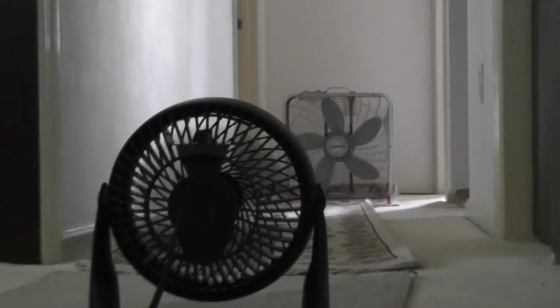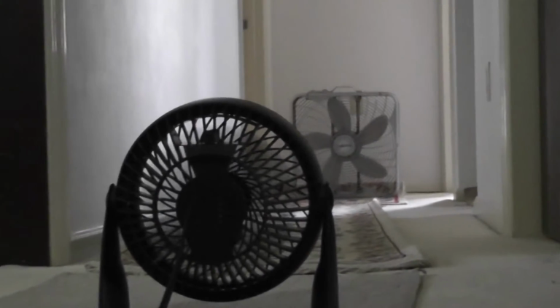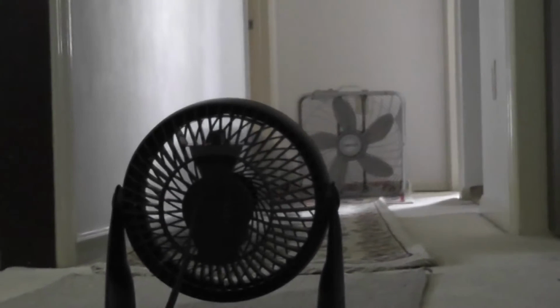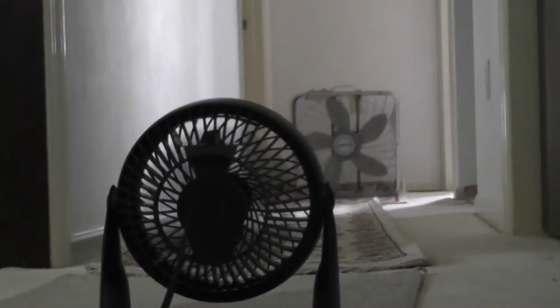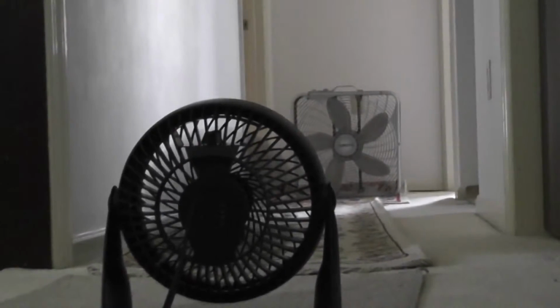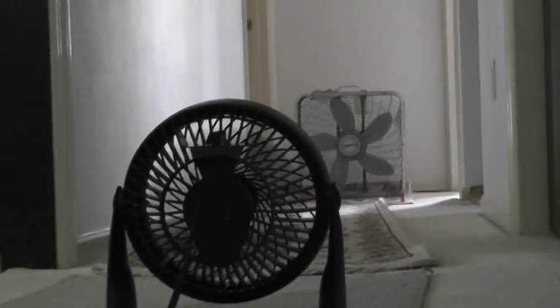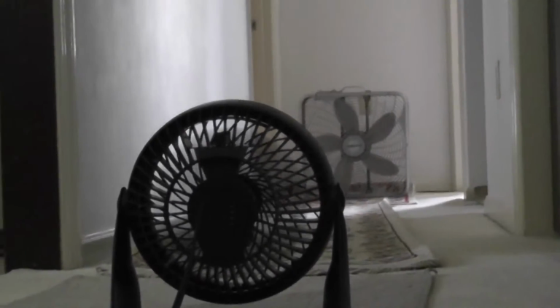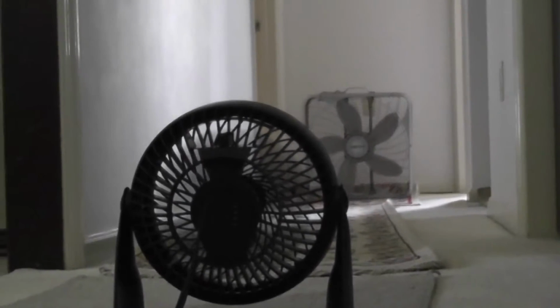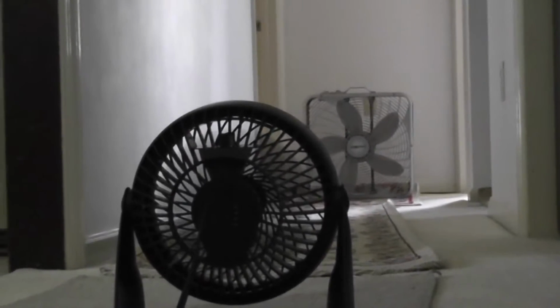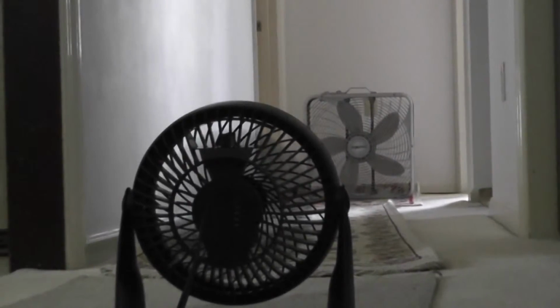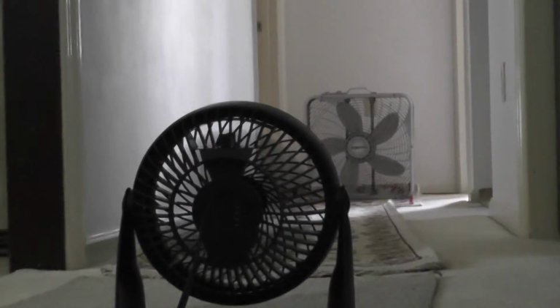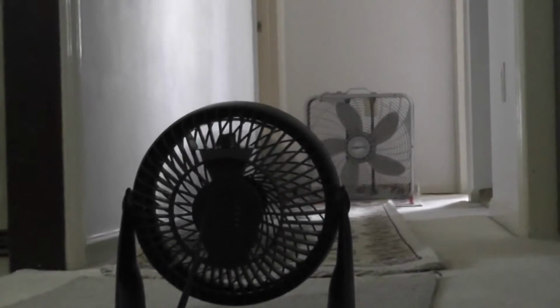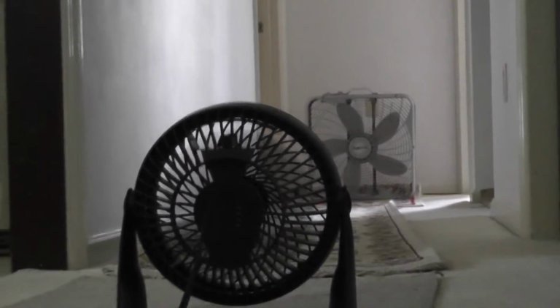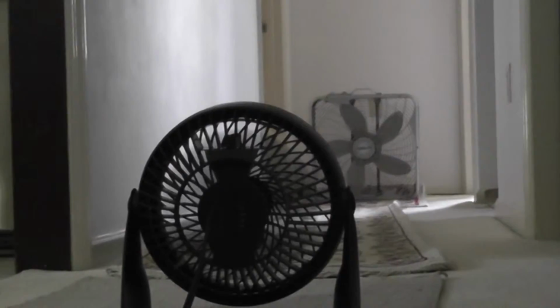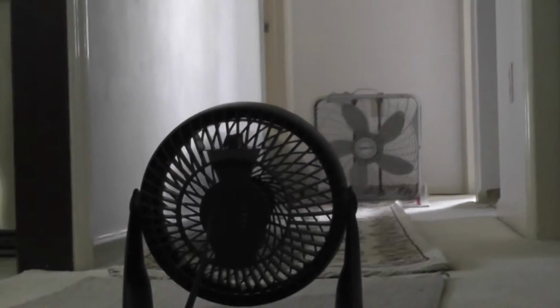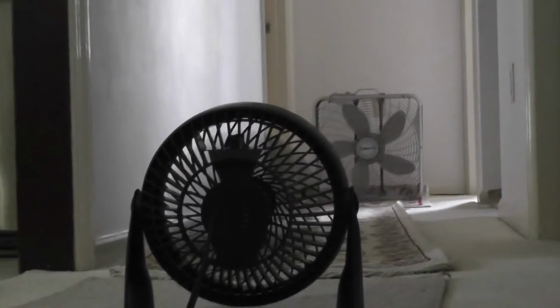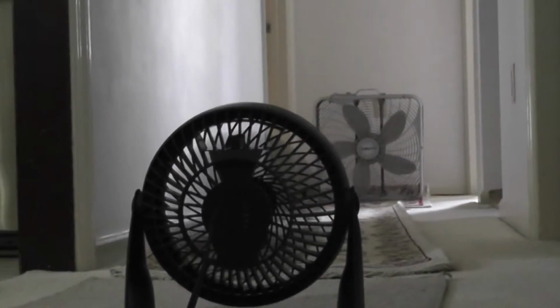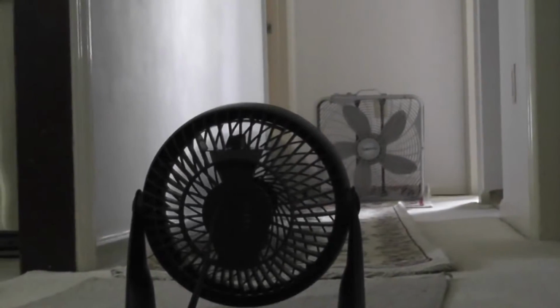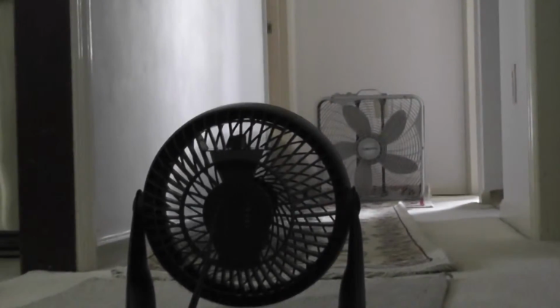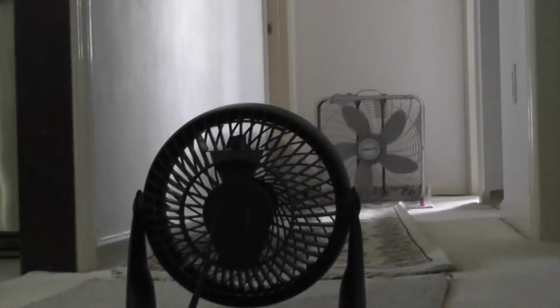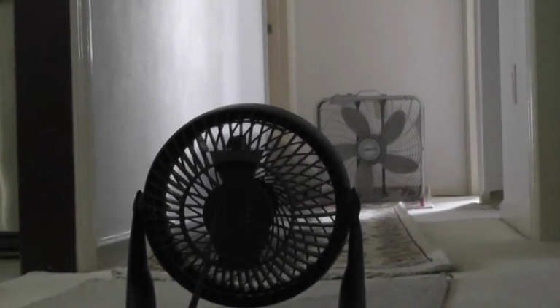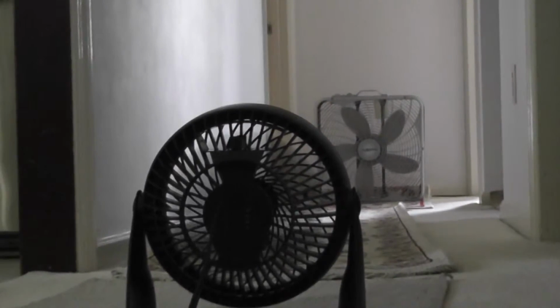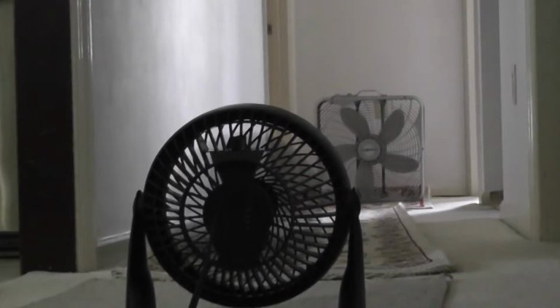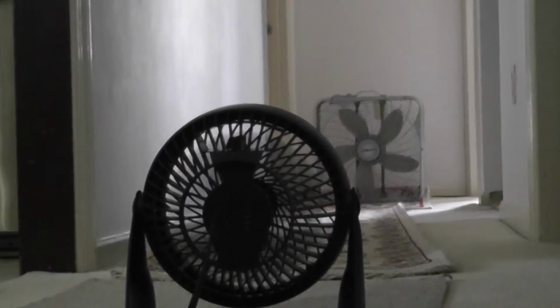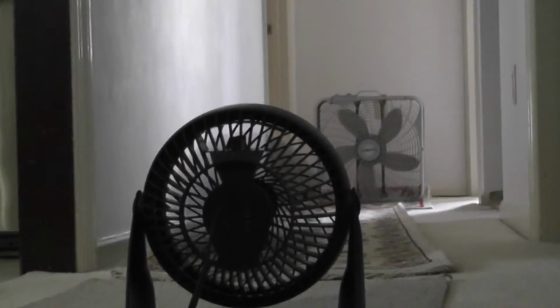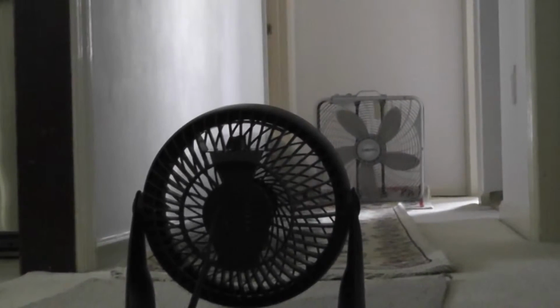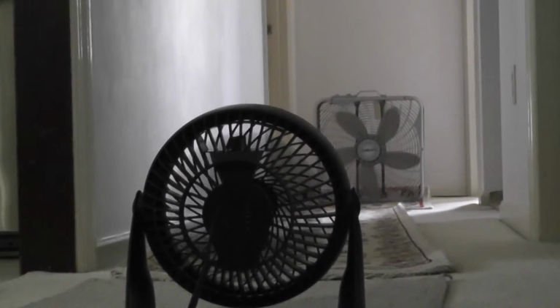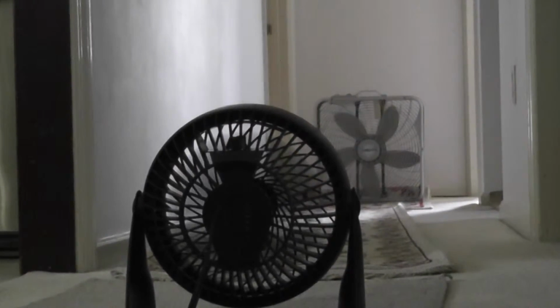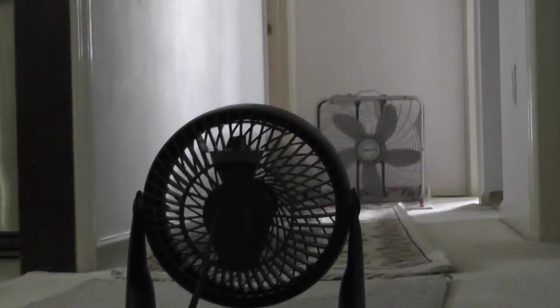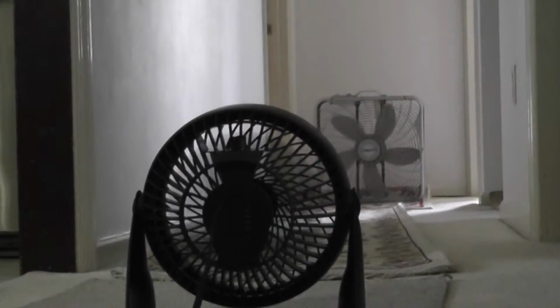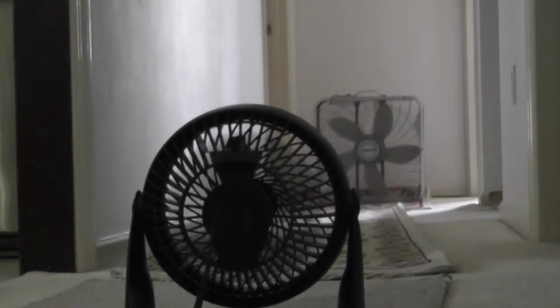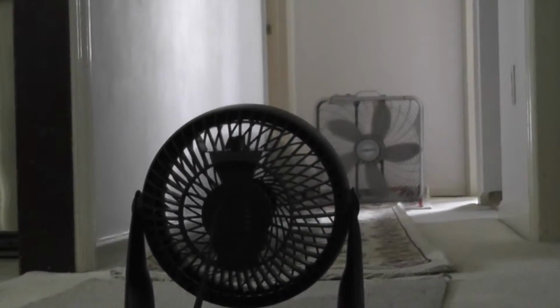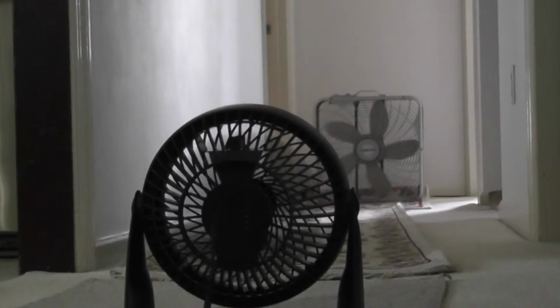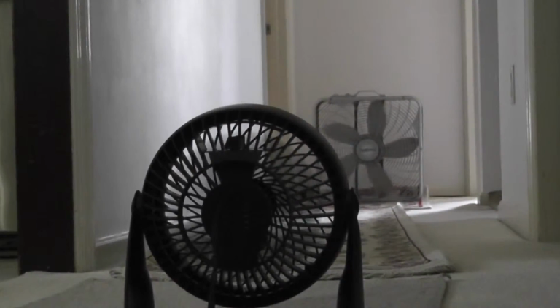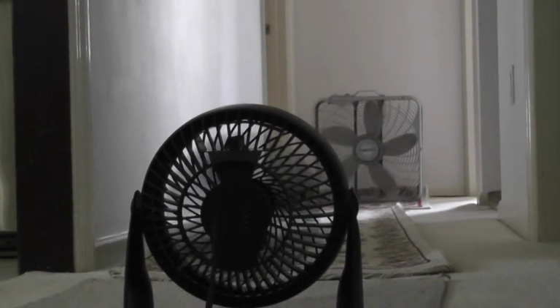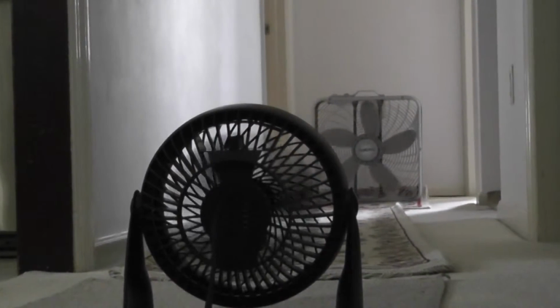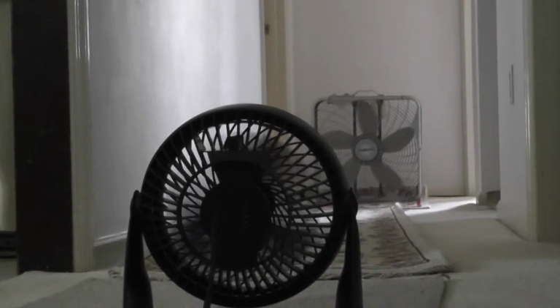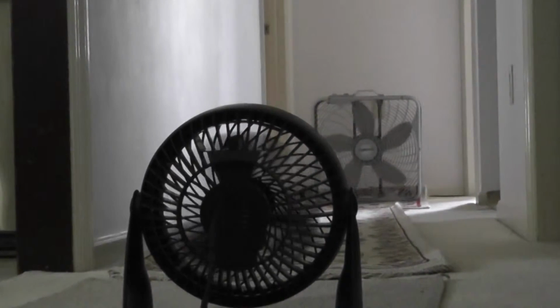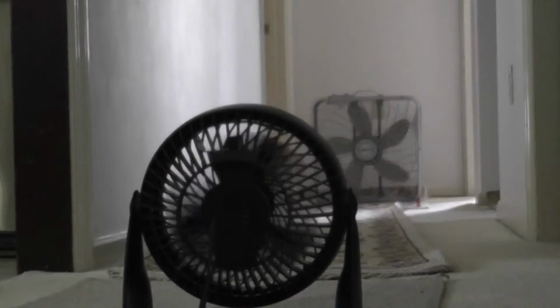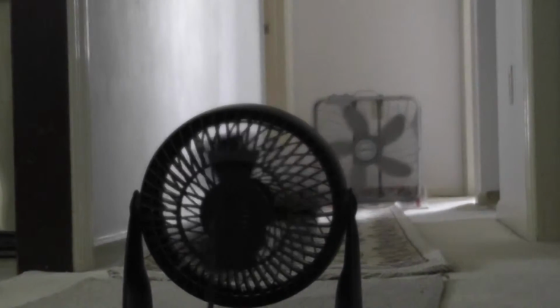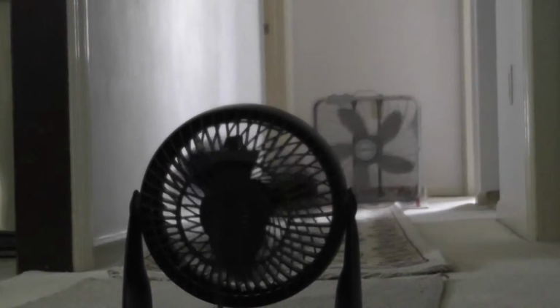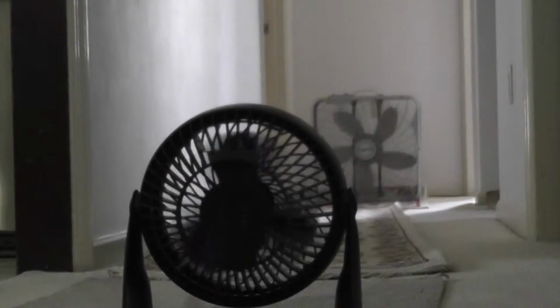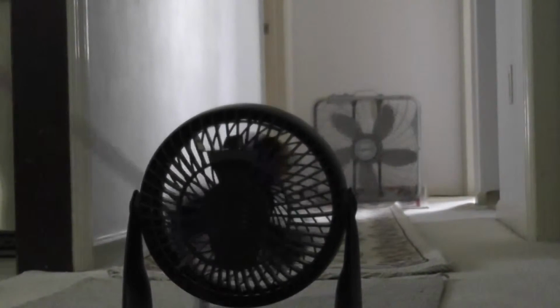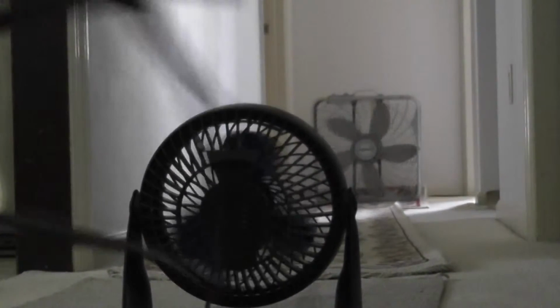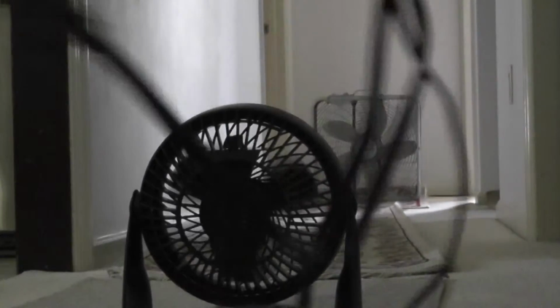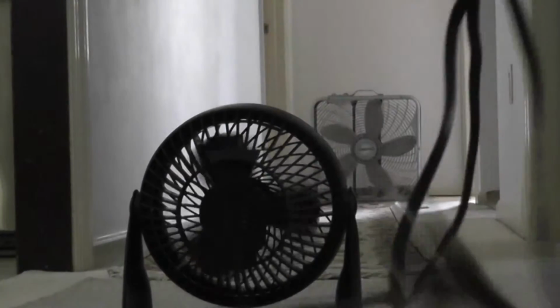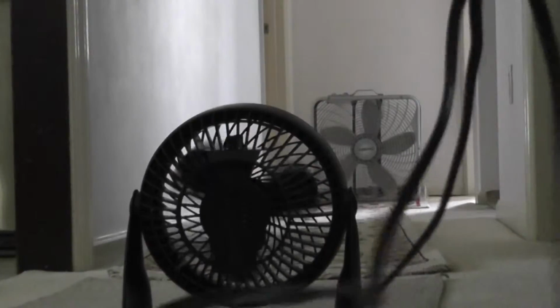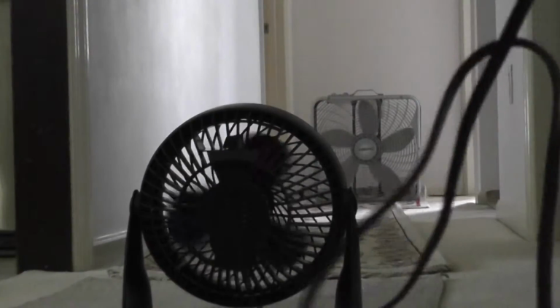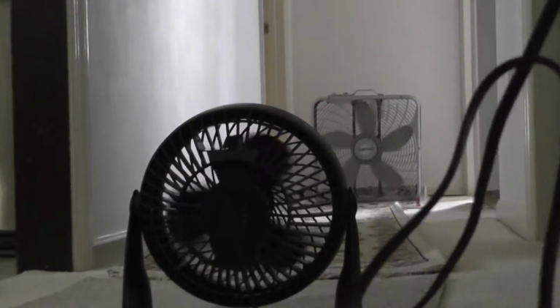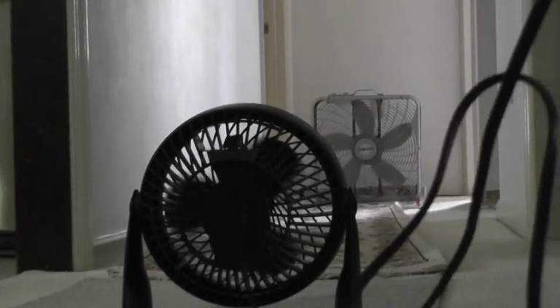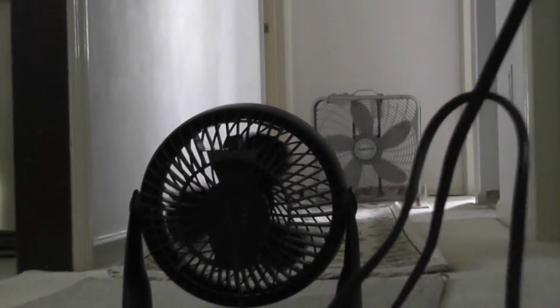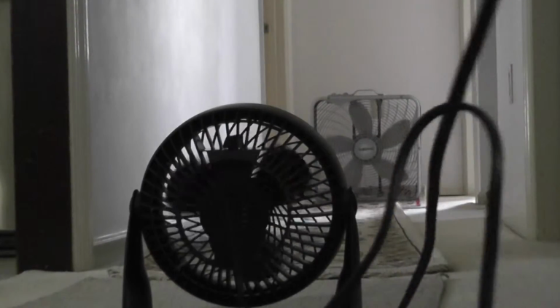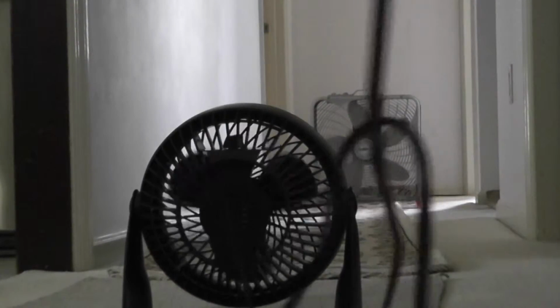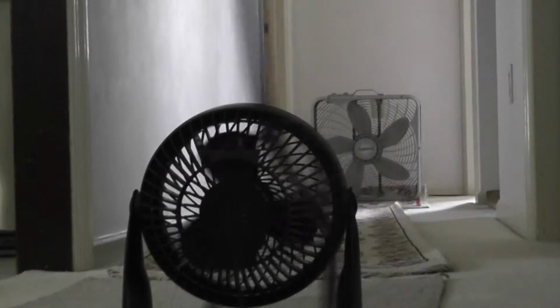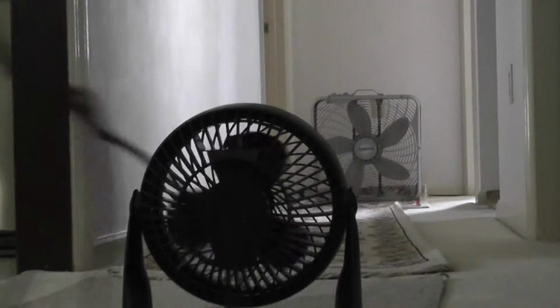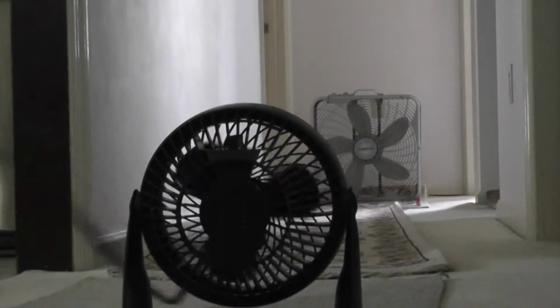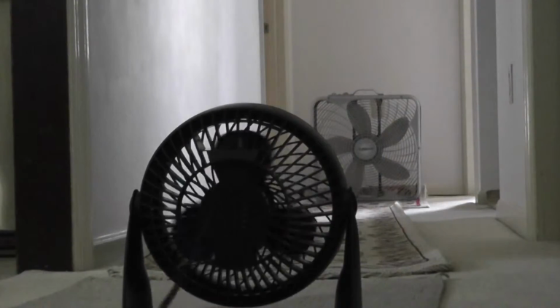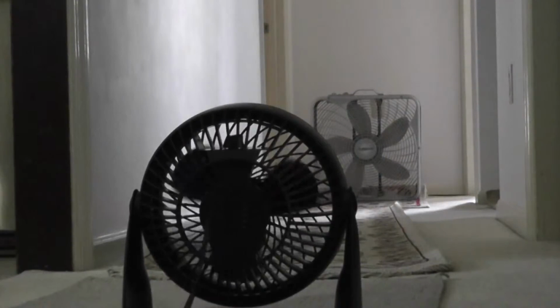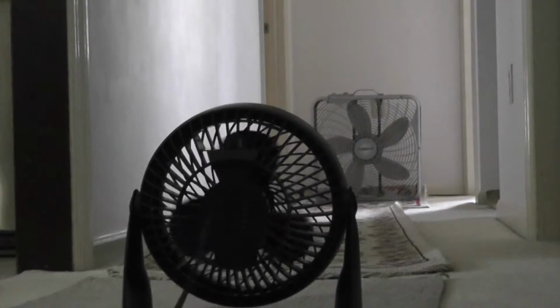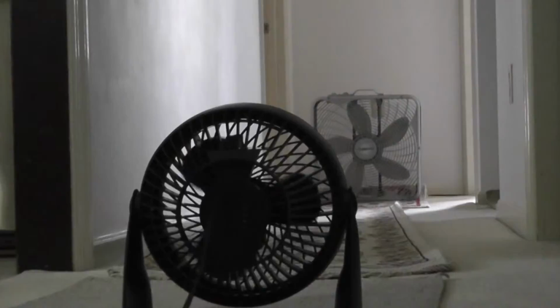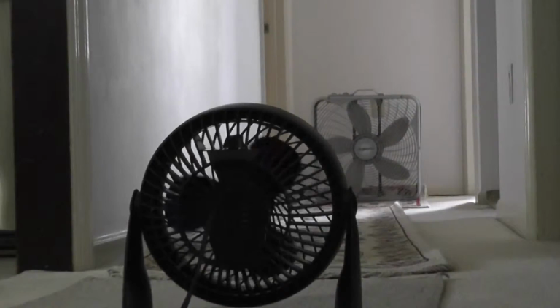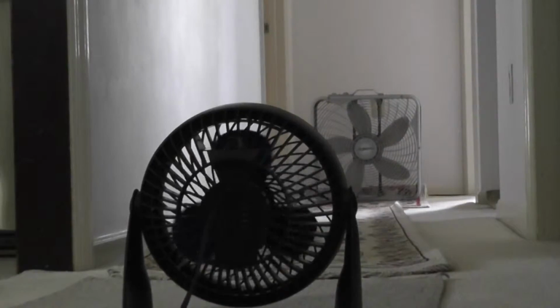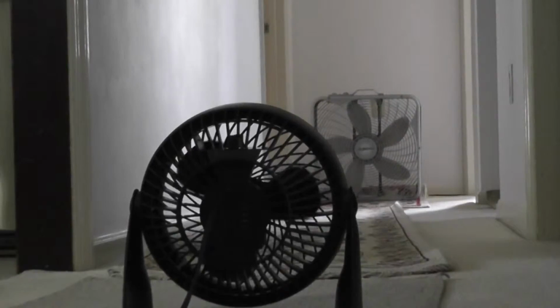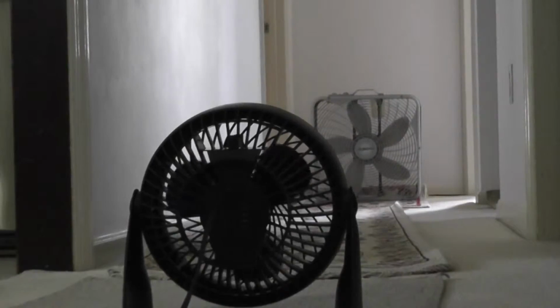Well, sadly the Honeywell fan did not work that good. Let's try again.